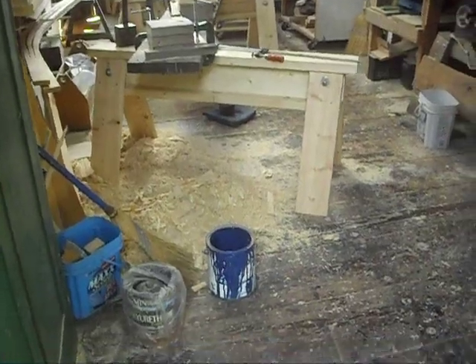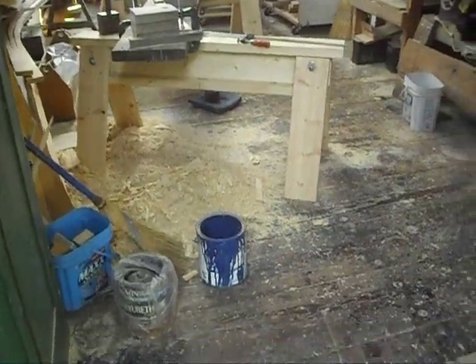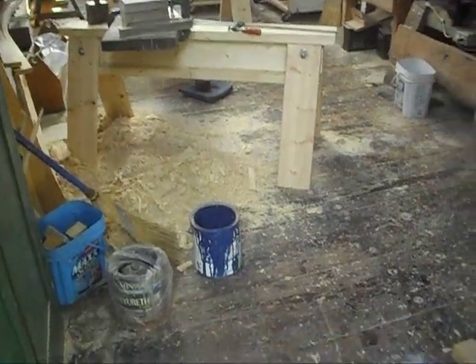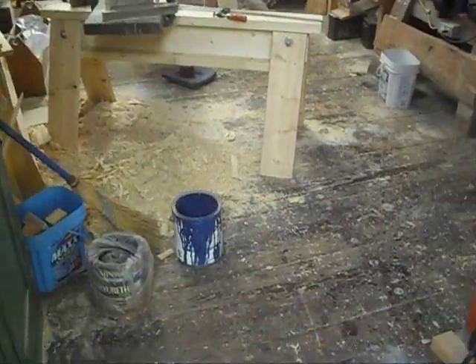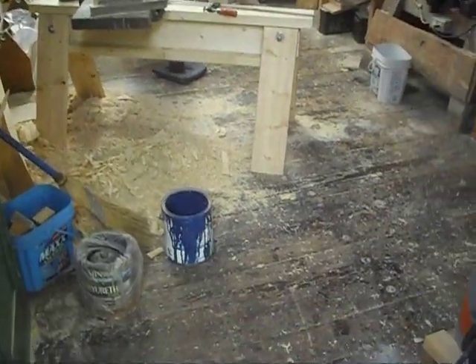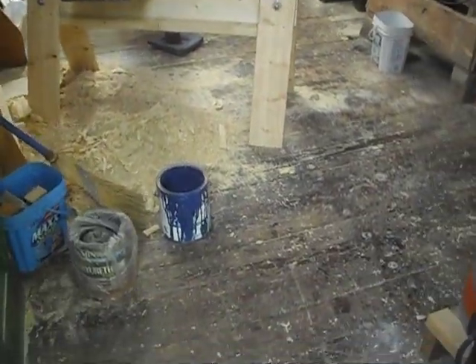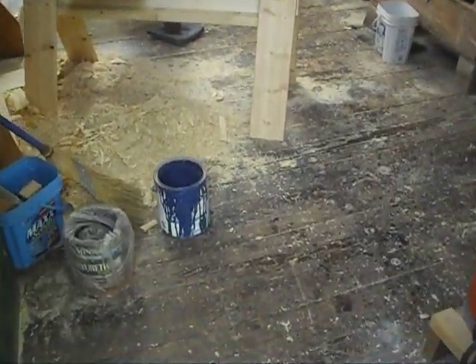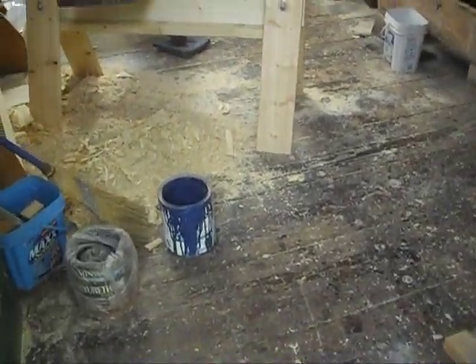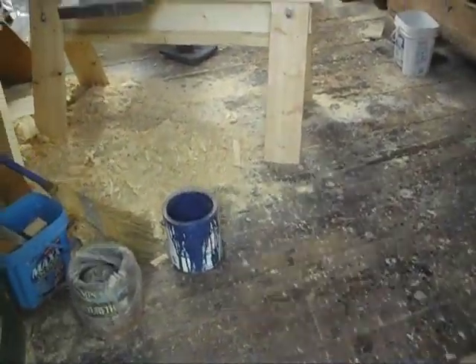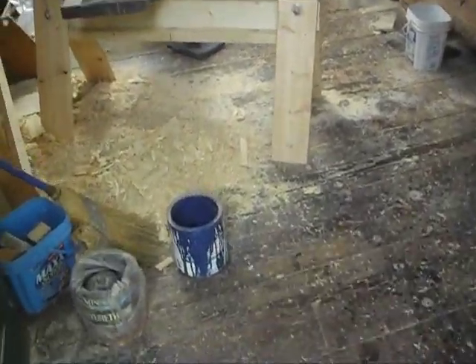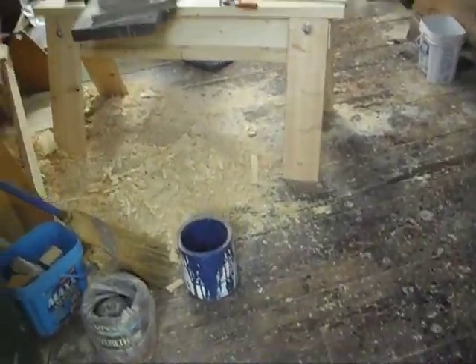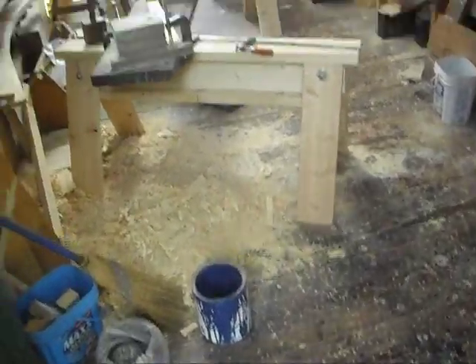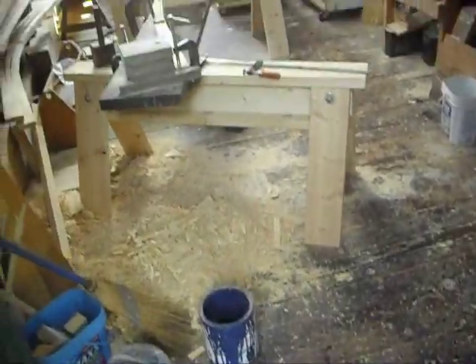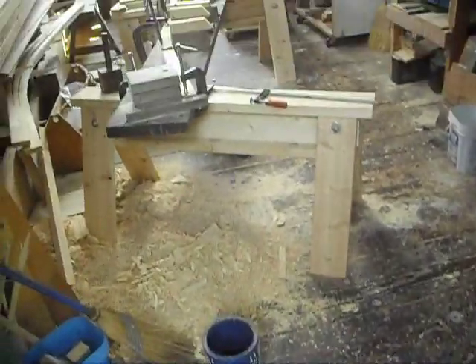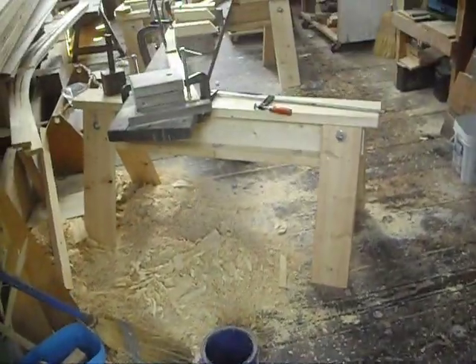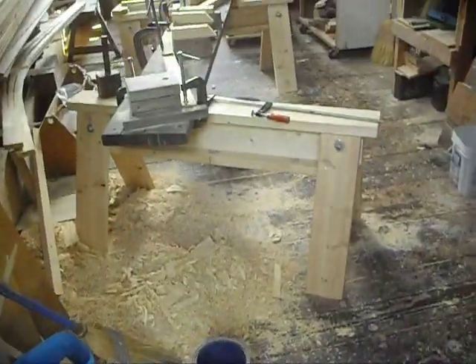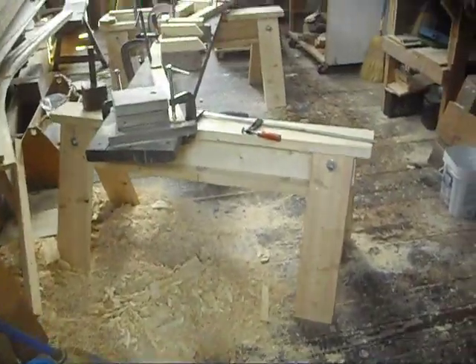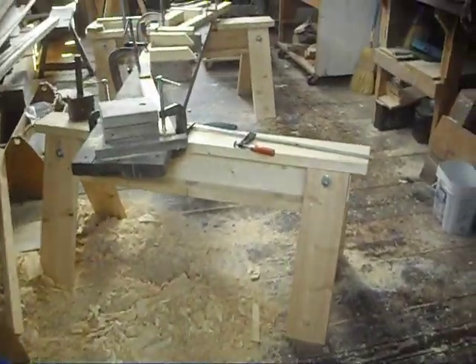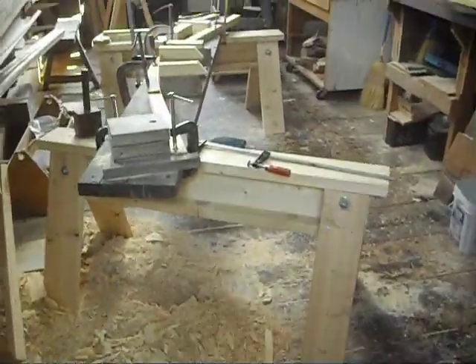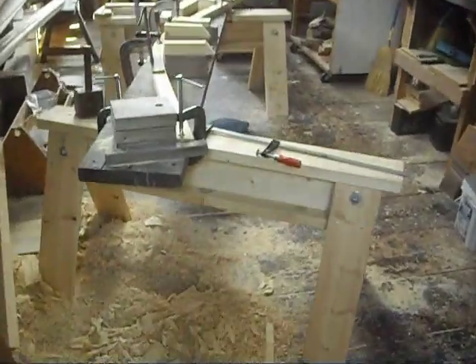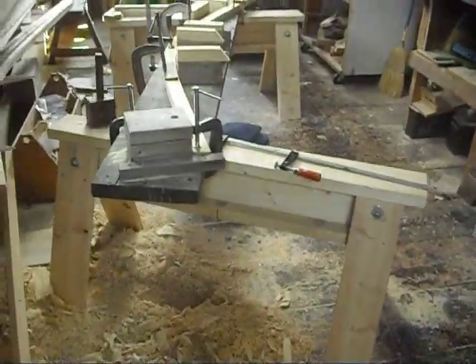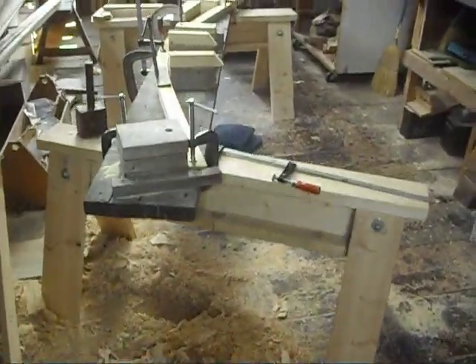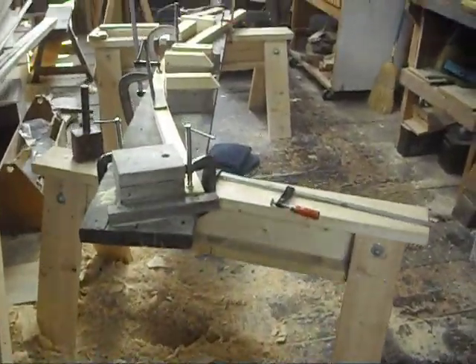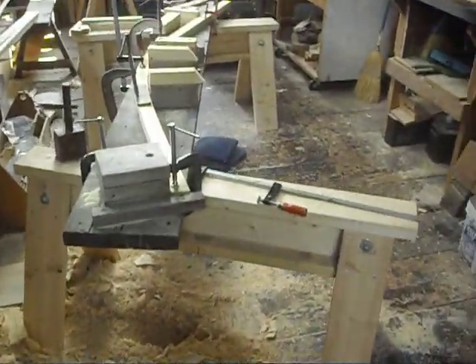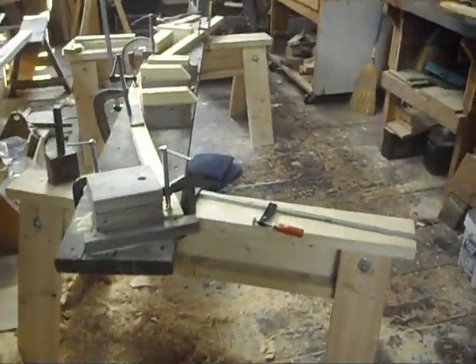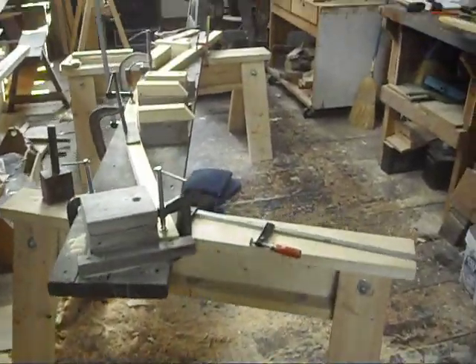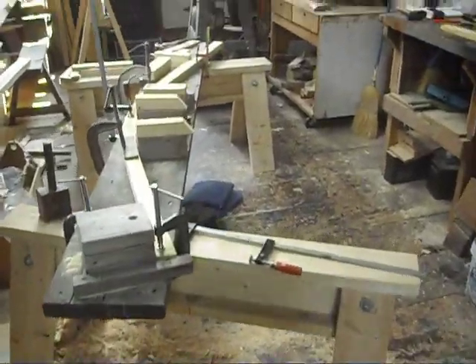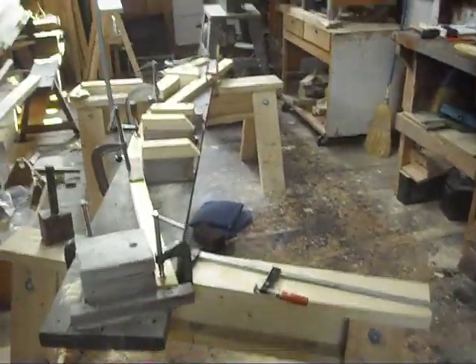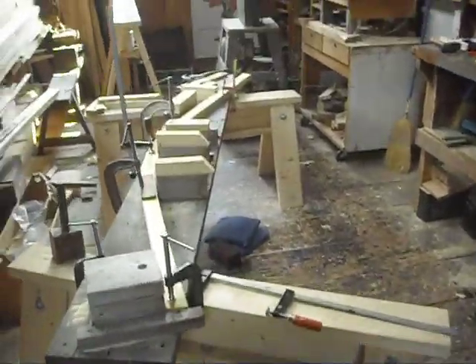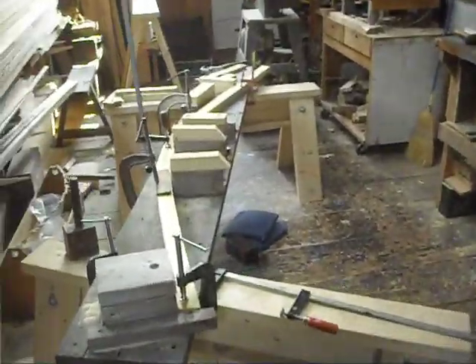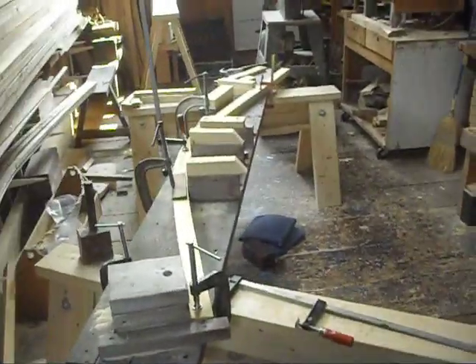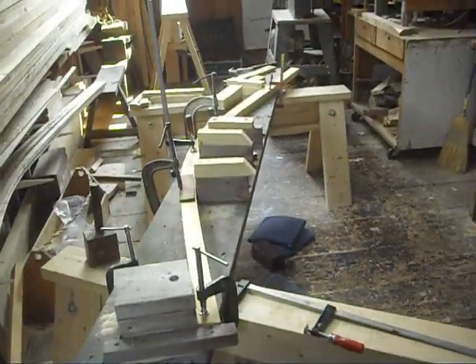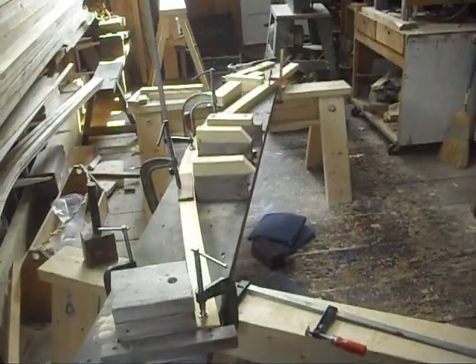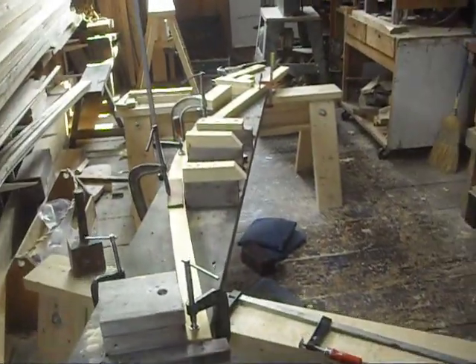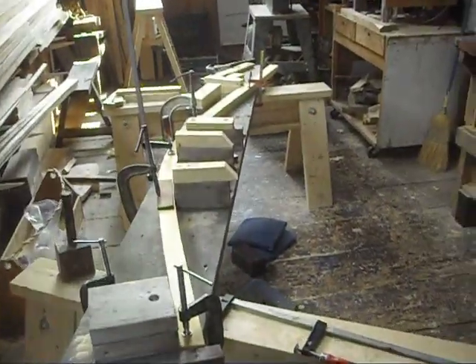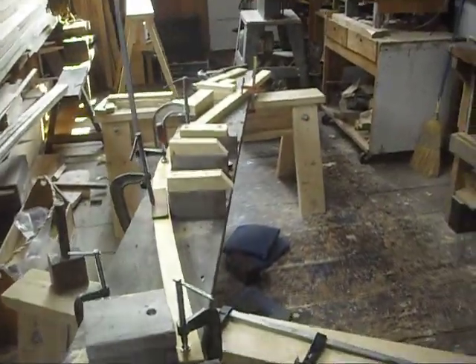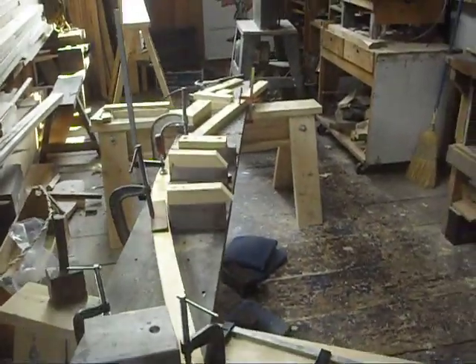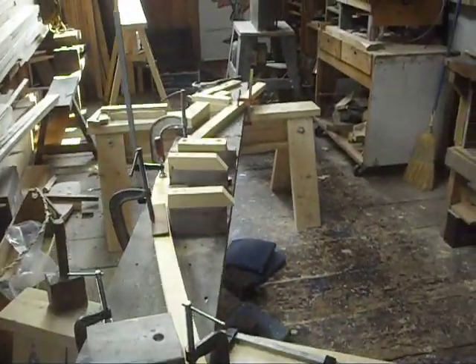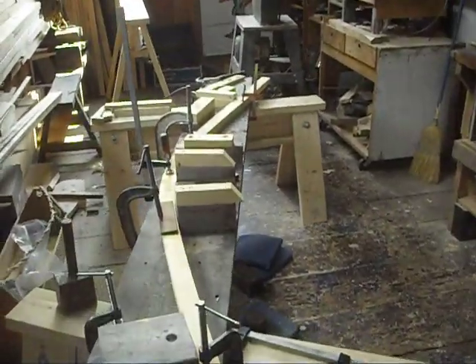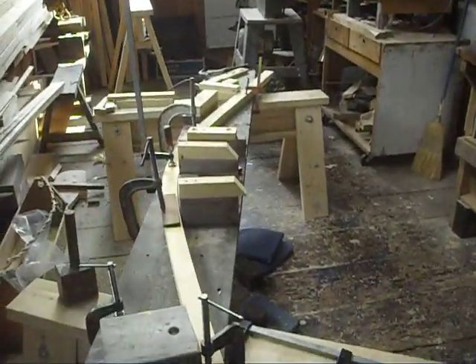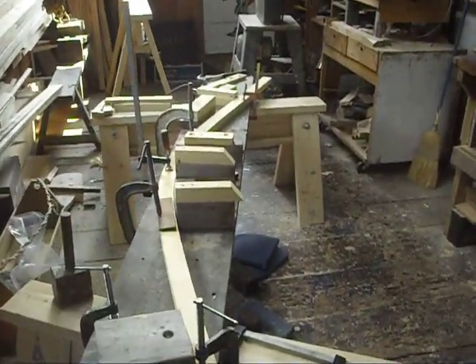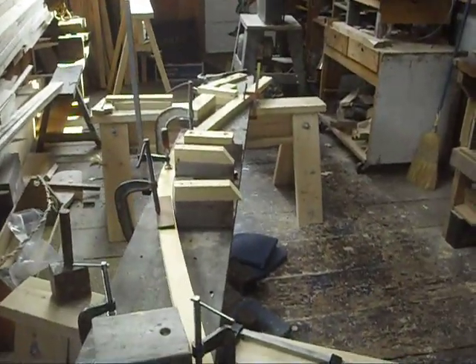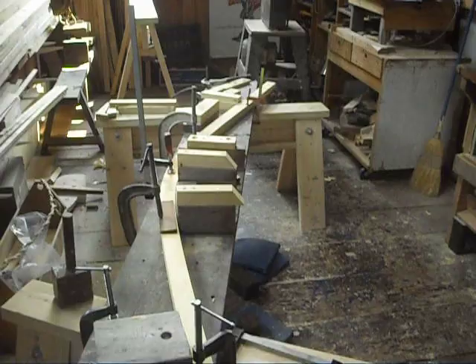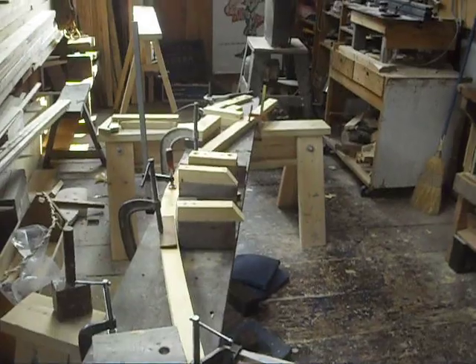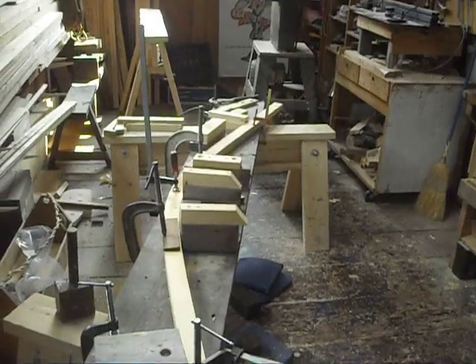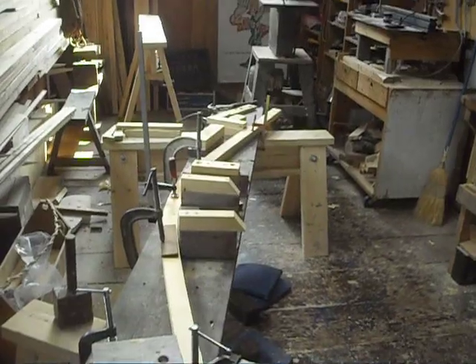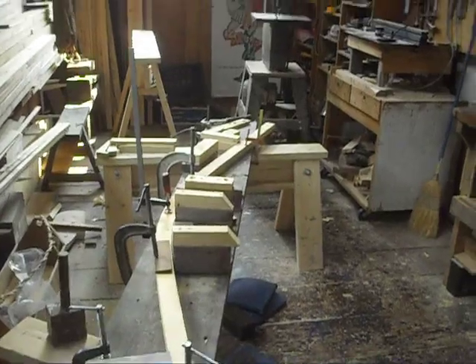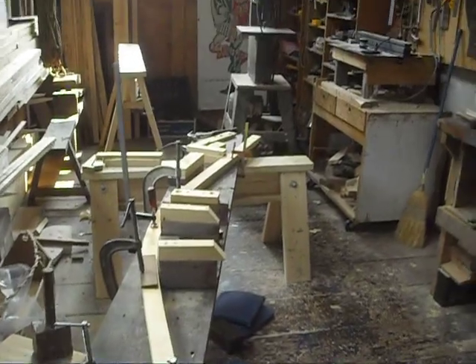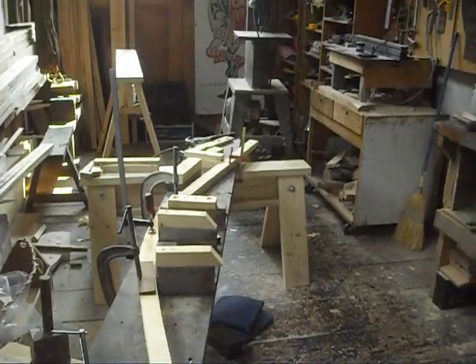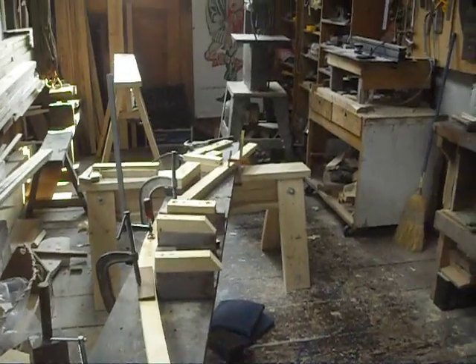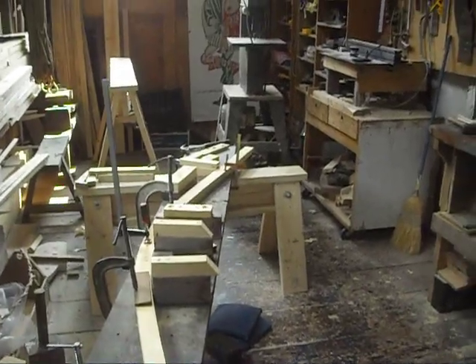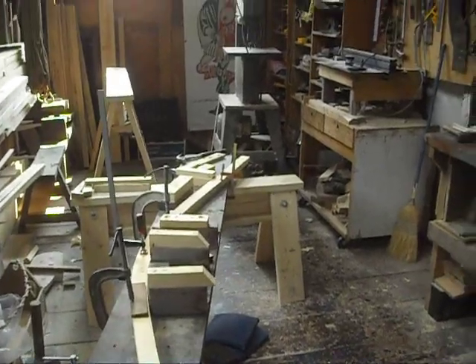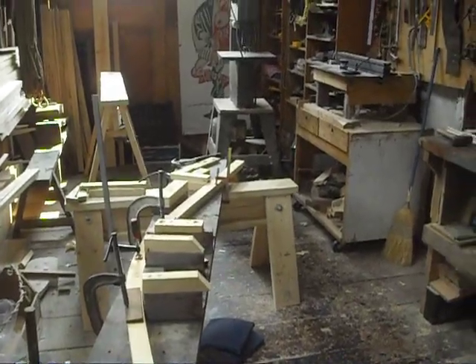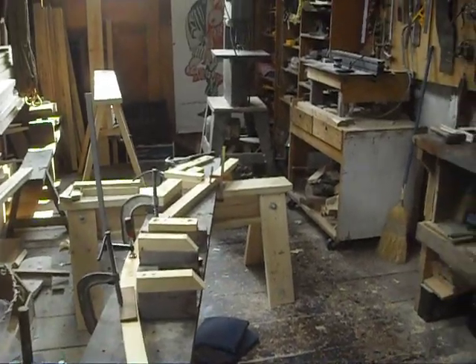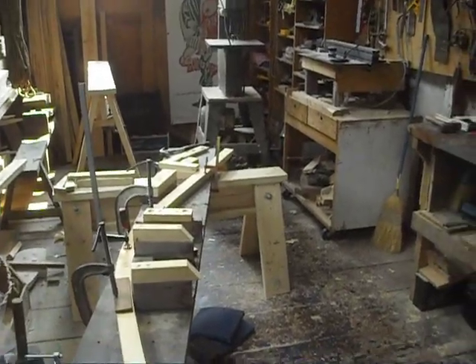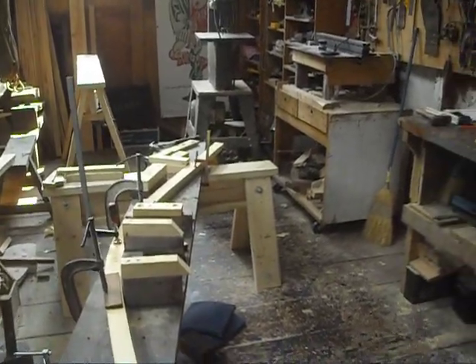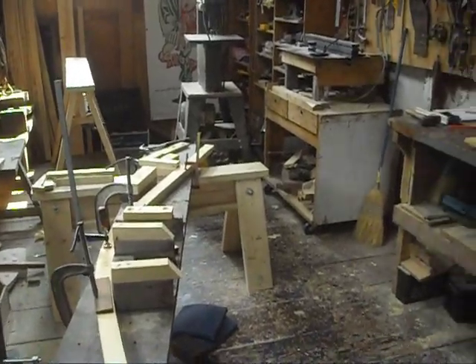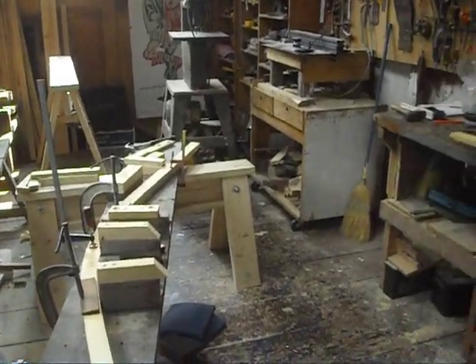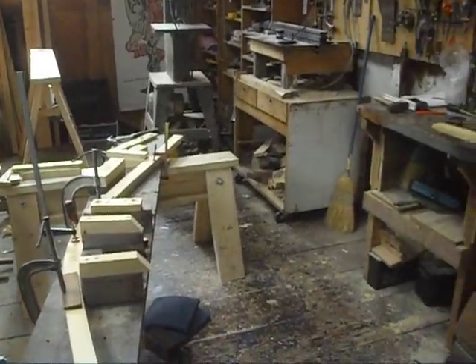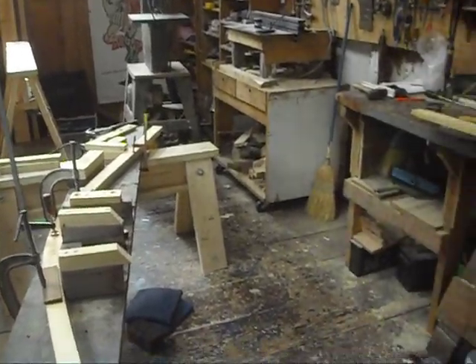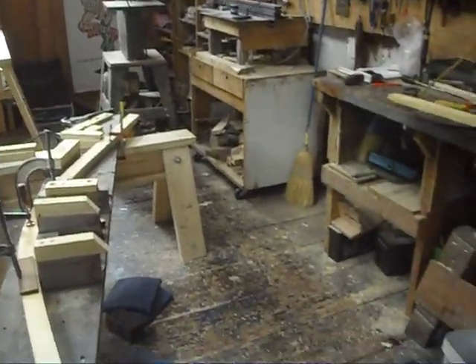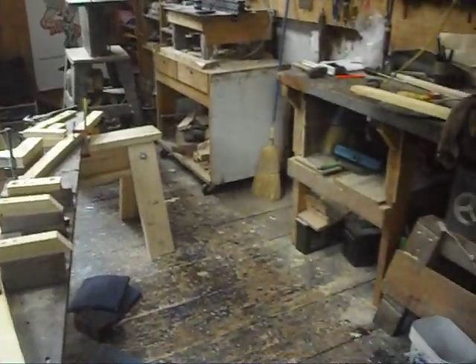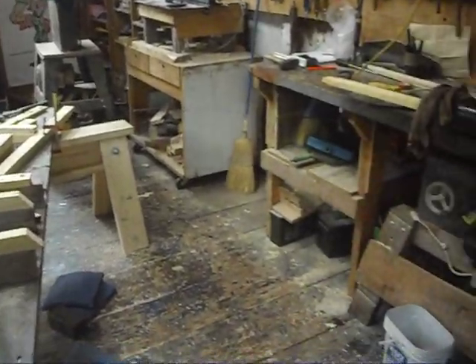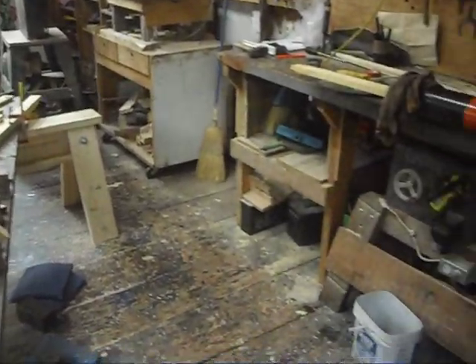This is my boat shop. I'm steaming the bow sections for a coracle that I'm building.